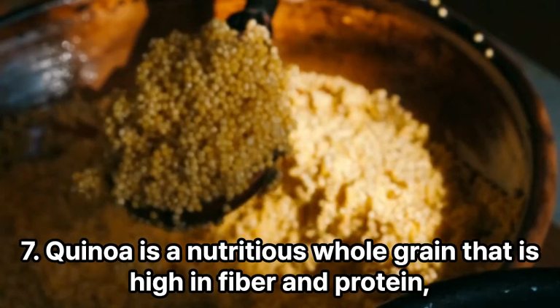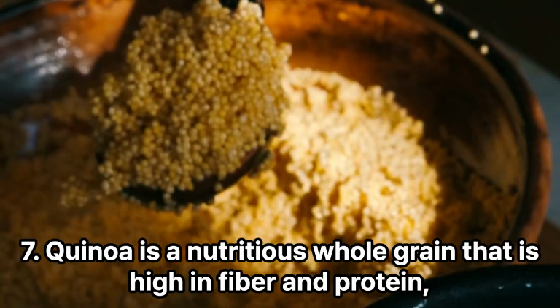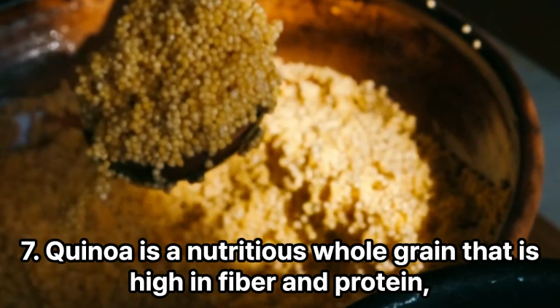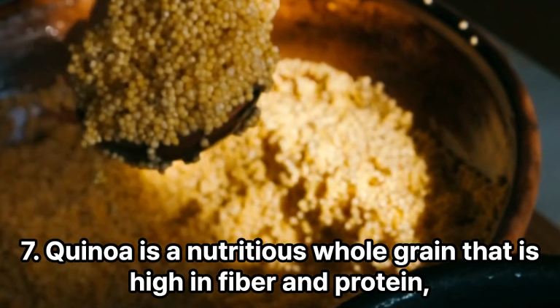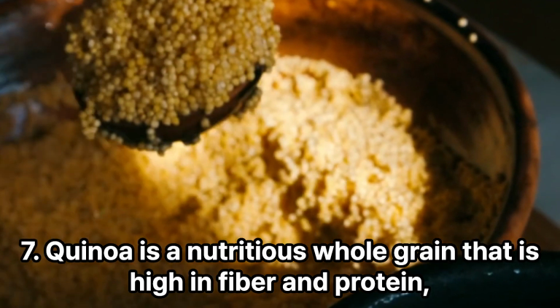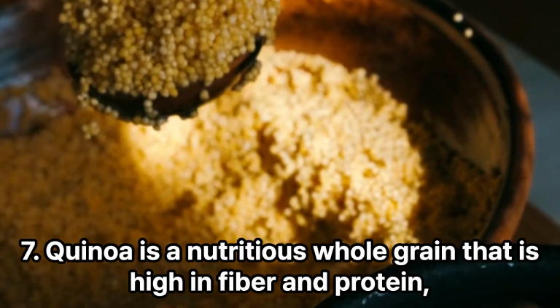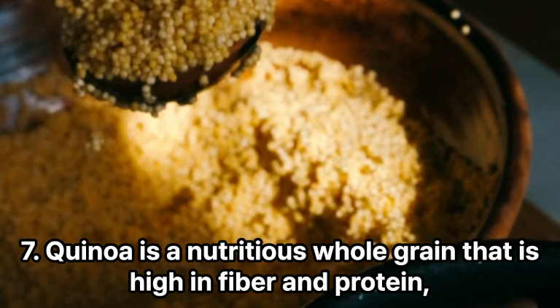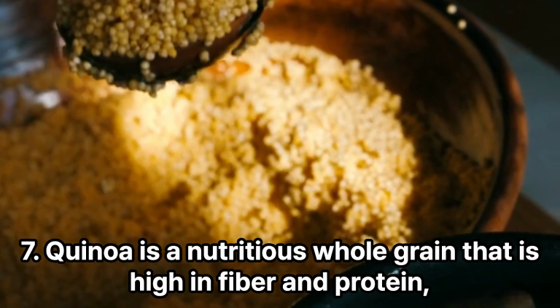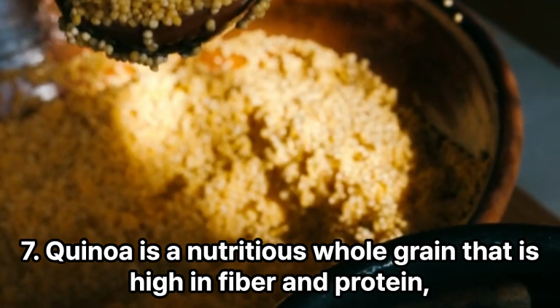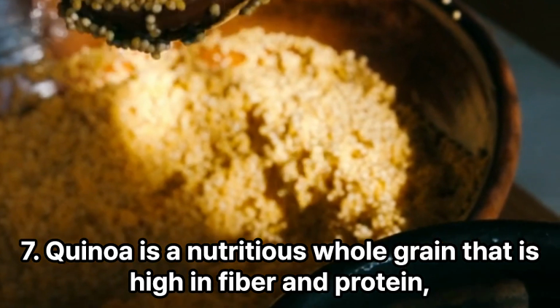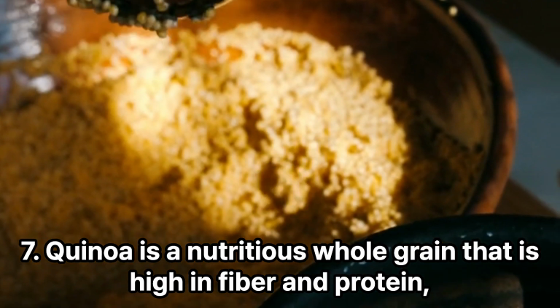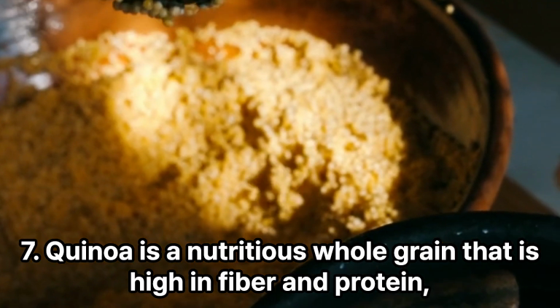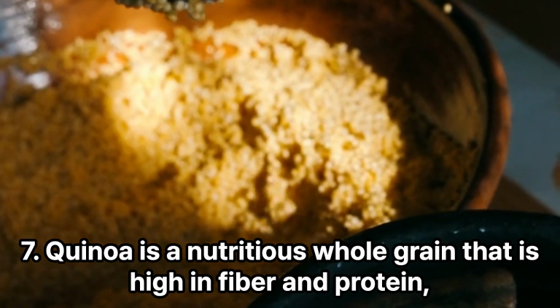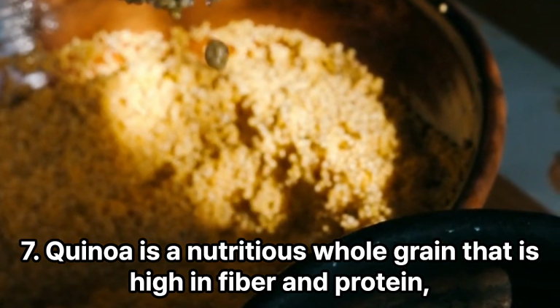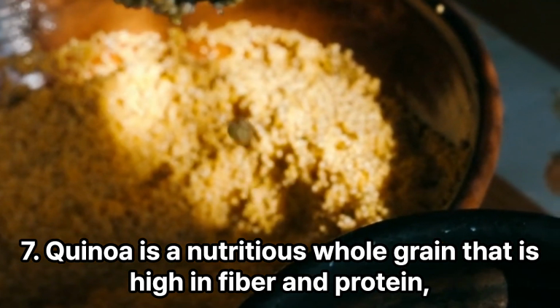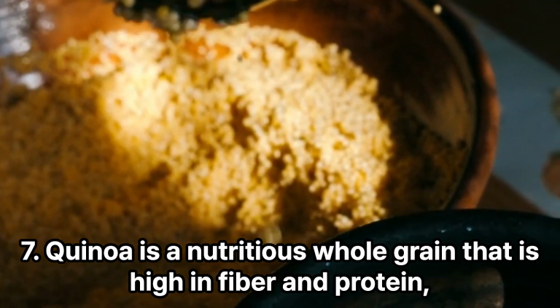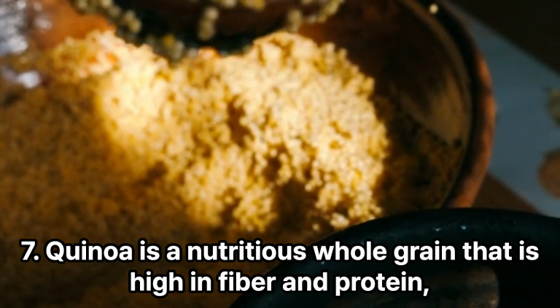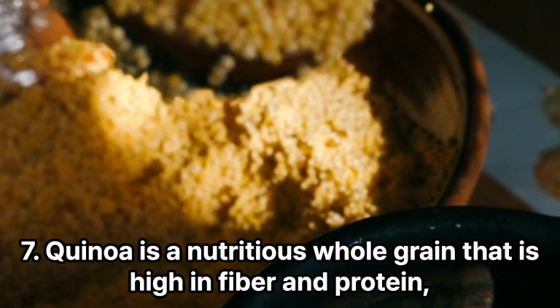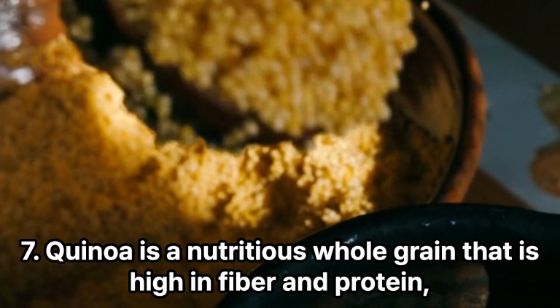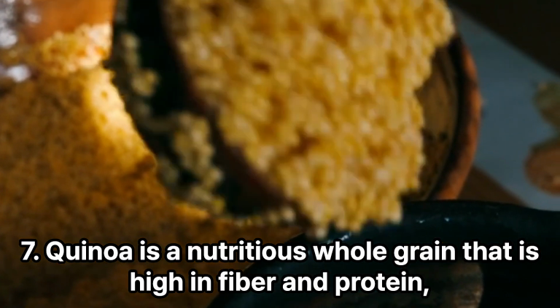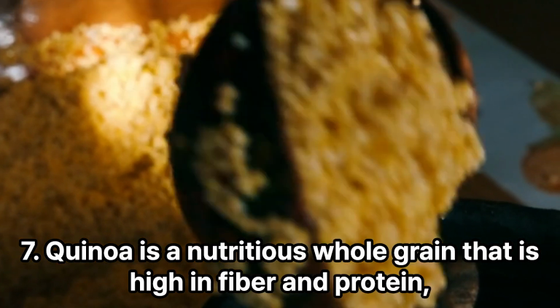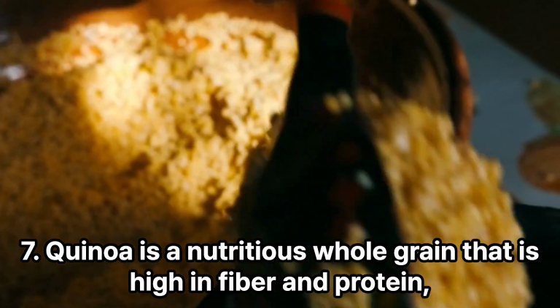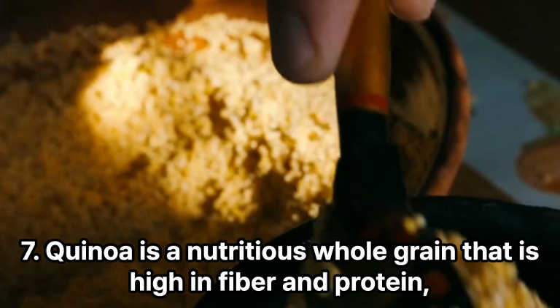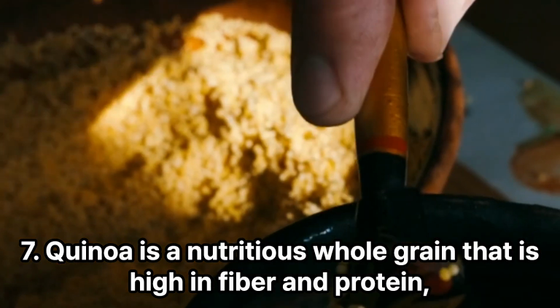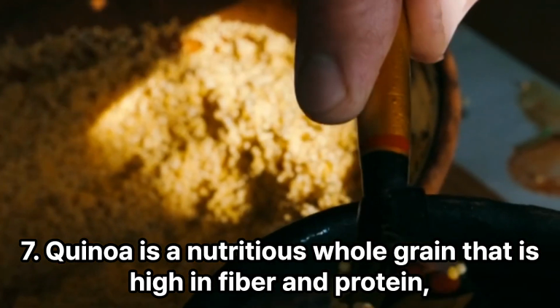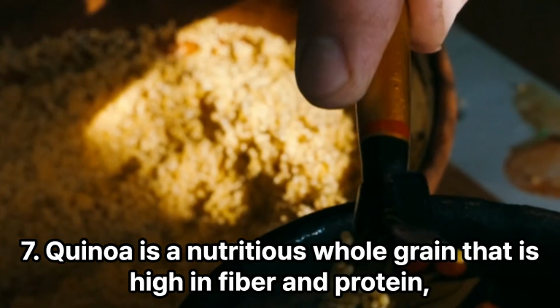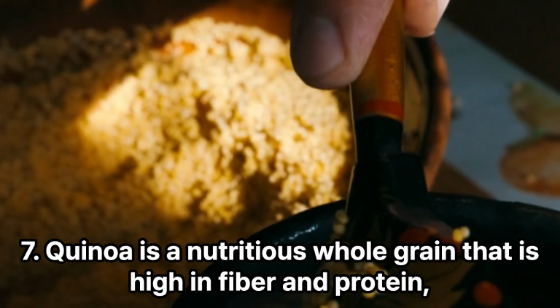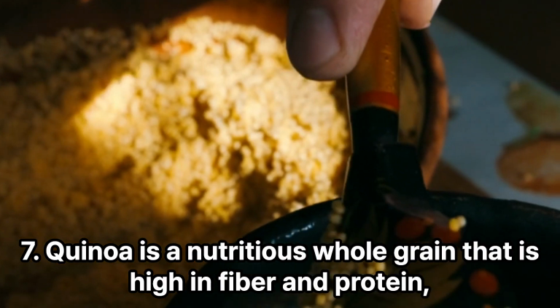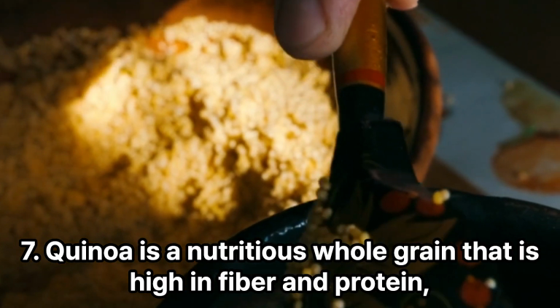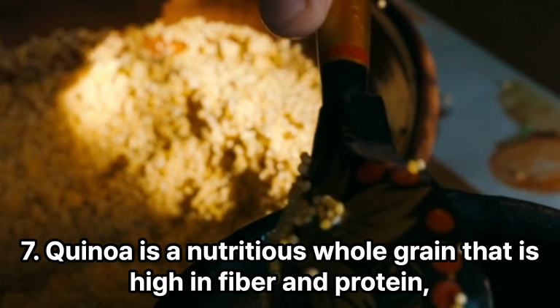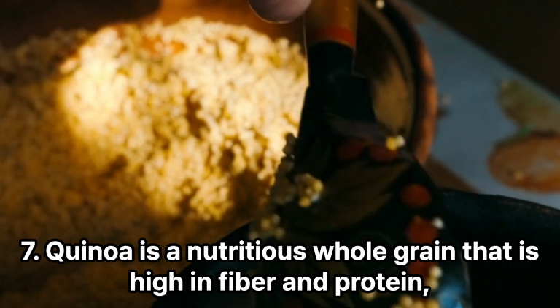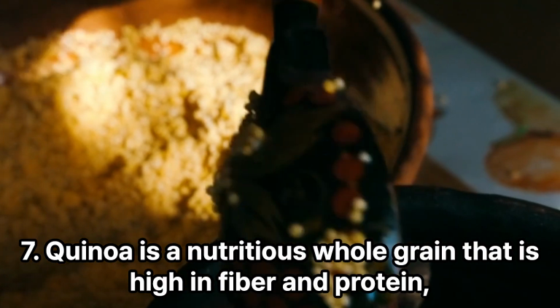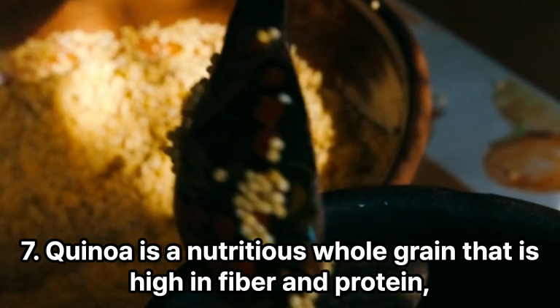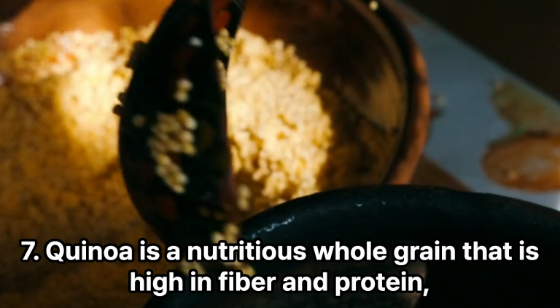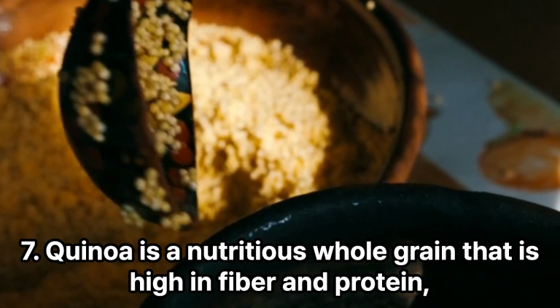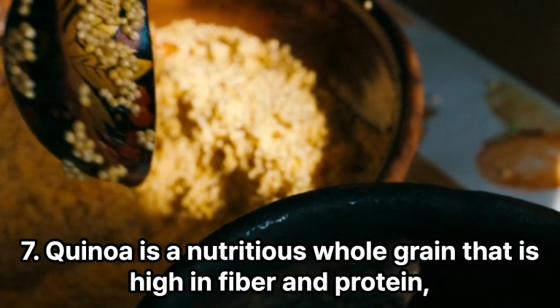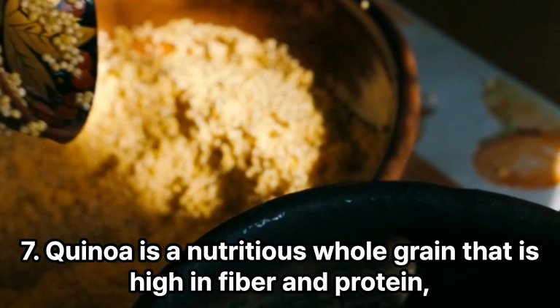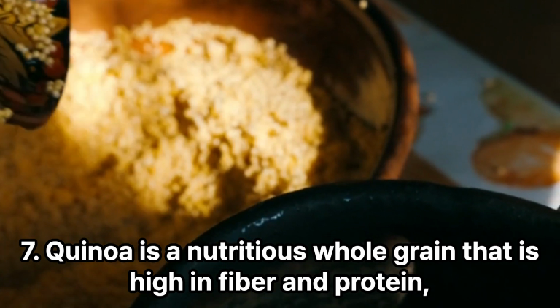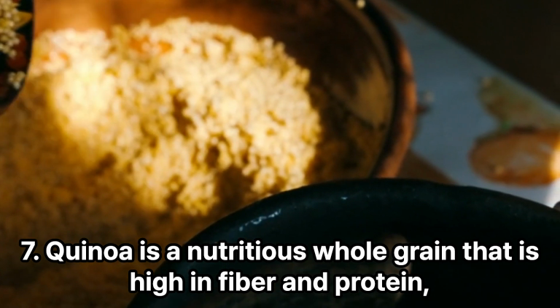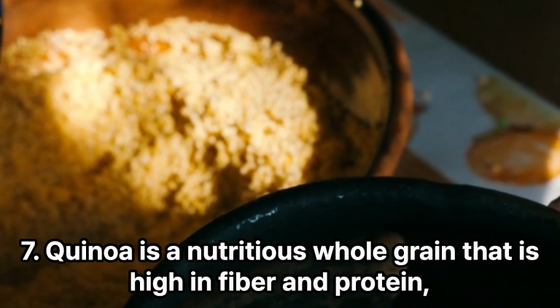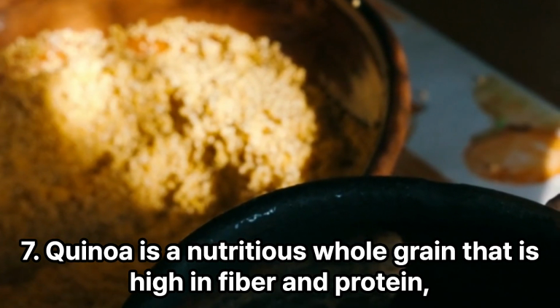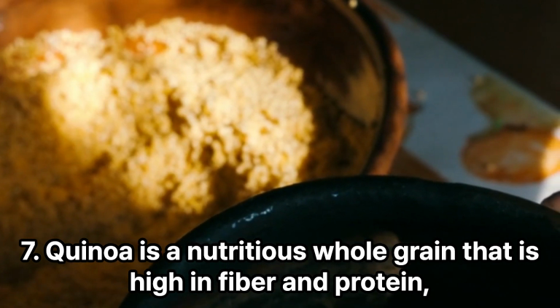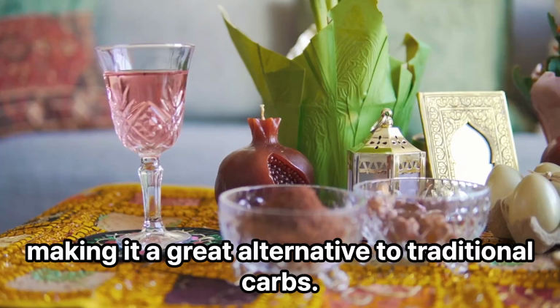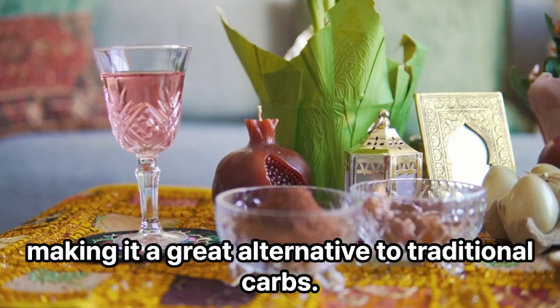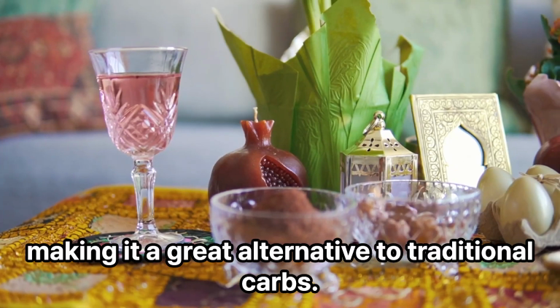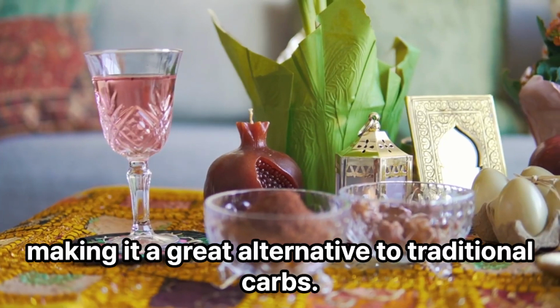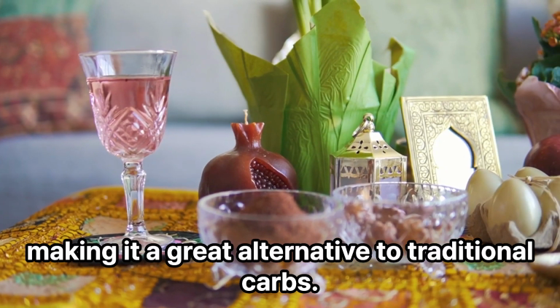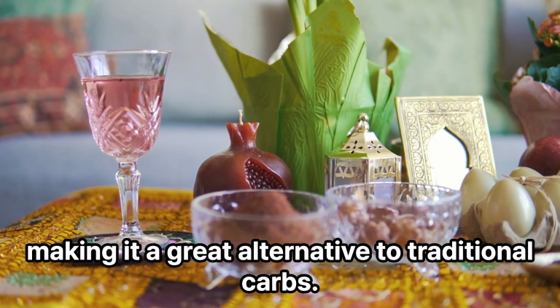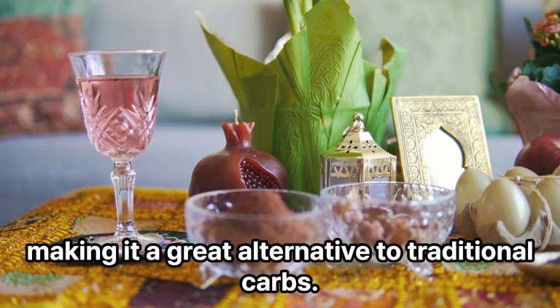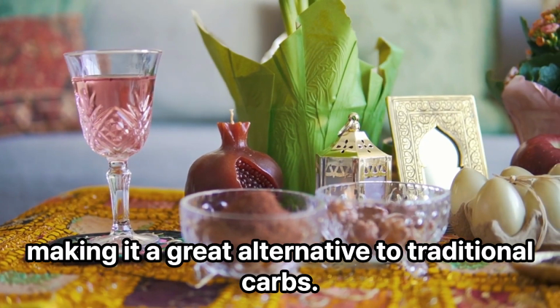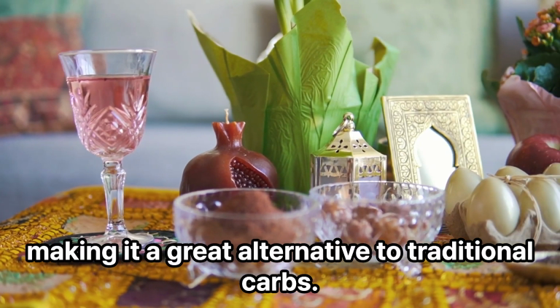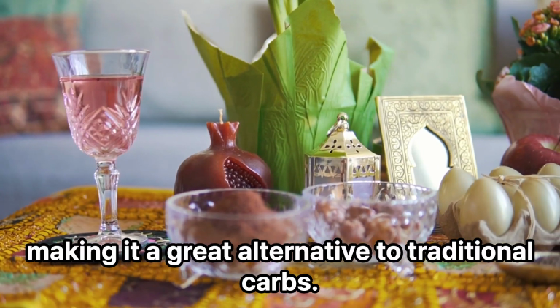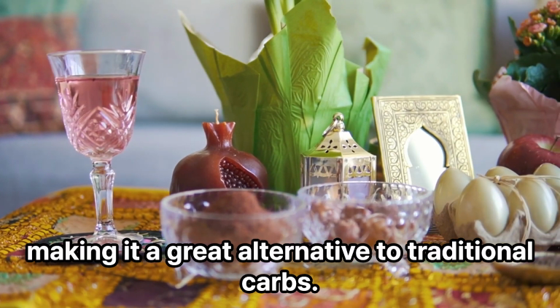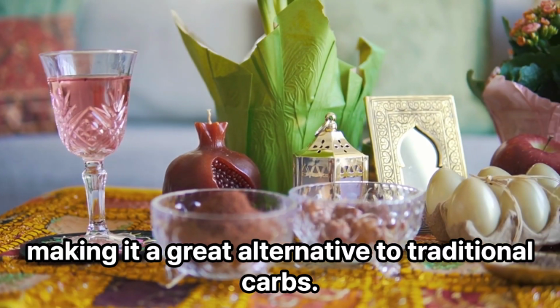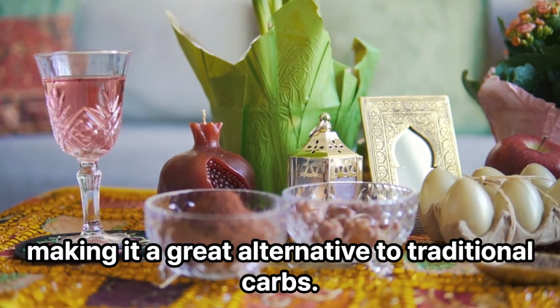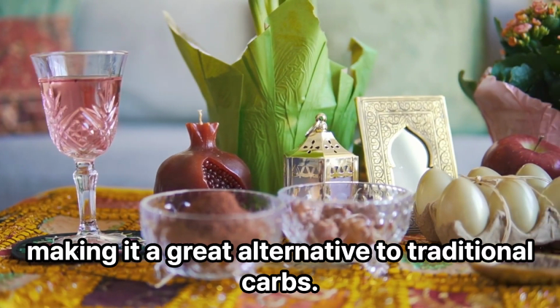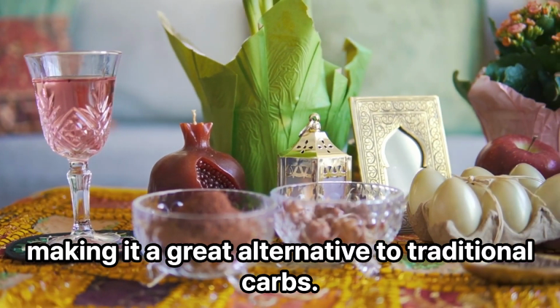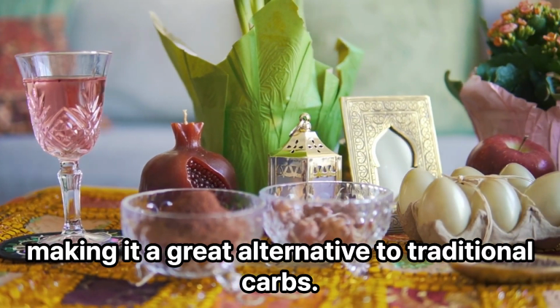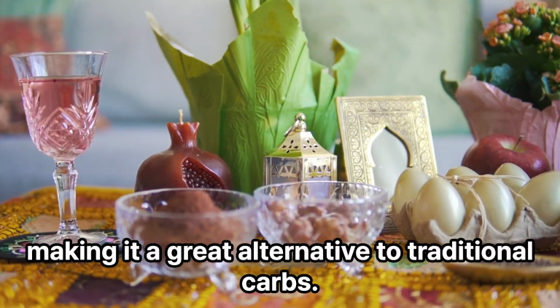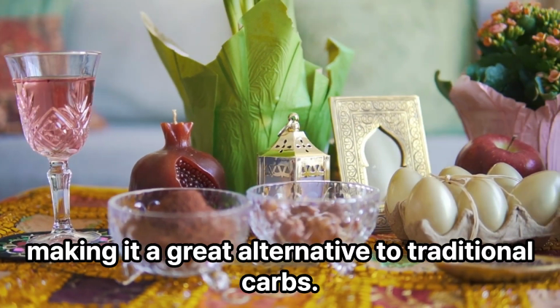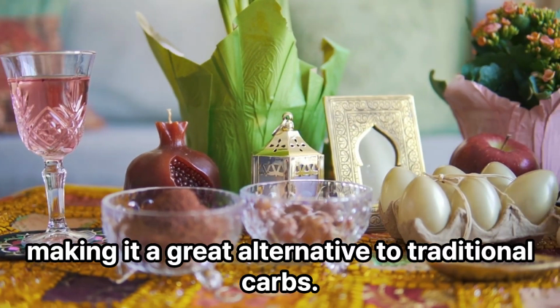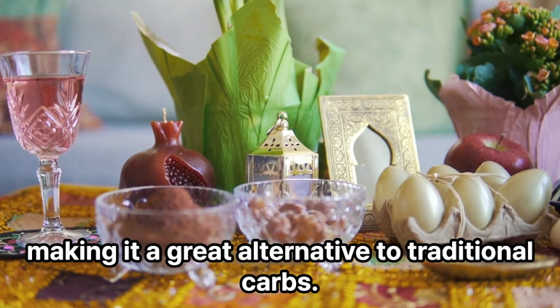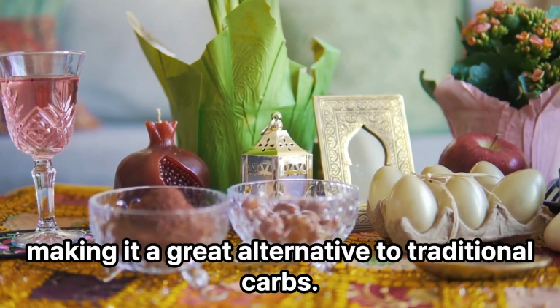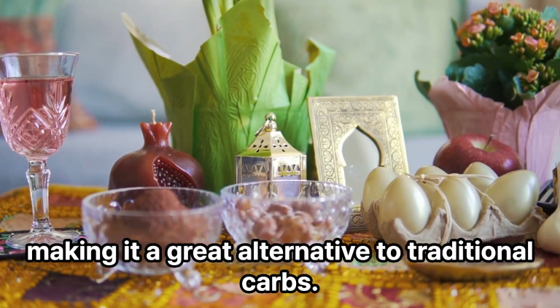7. Quinoa is a nutritious whole grain that is high in fiber and protein, making it a great alternative to traditional carbs.